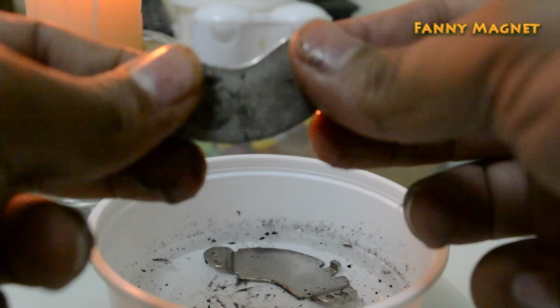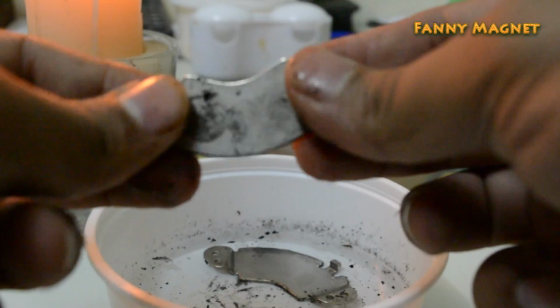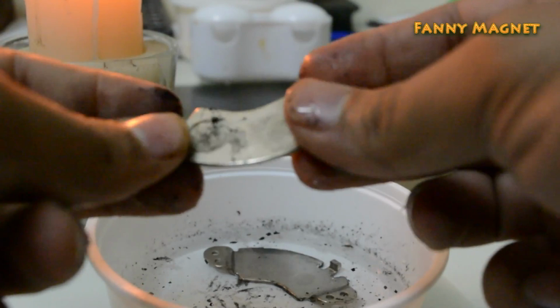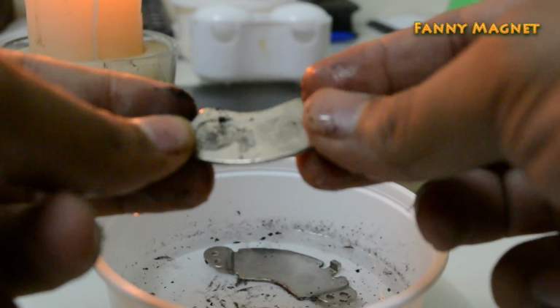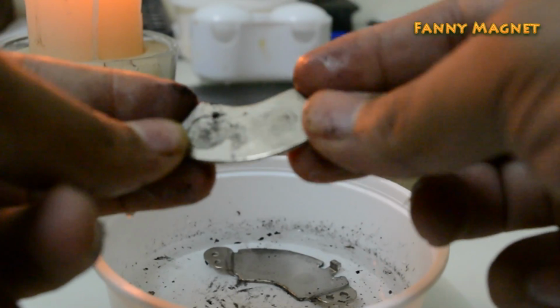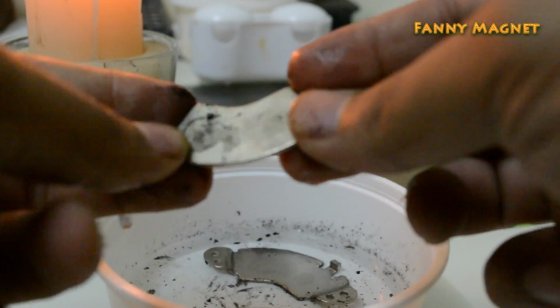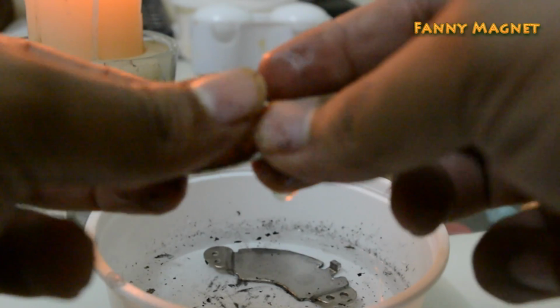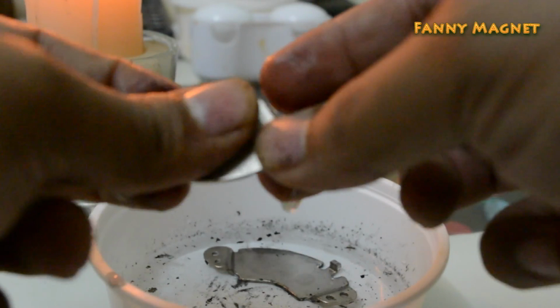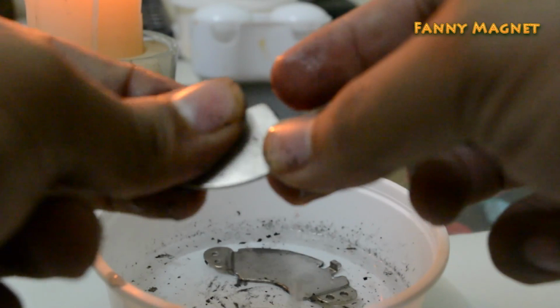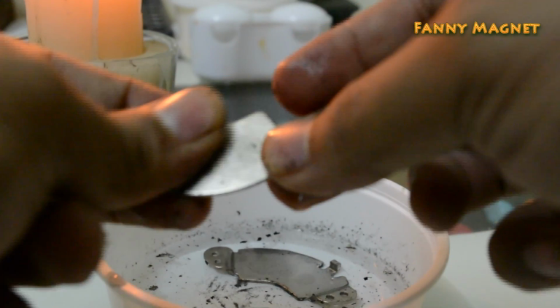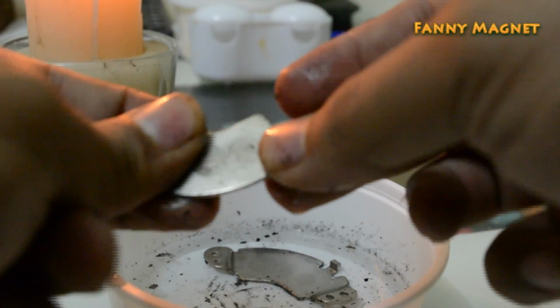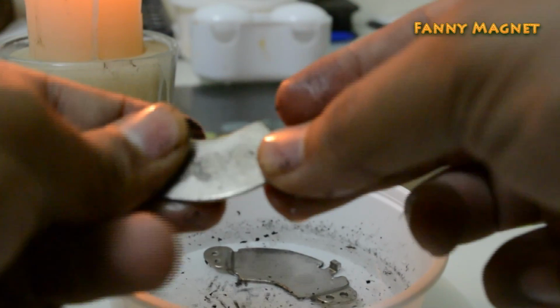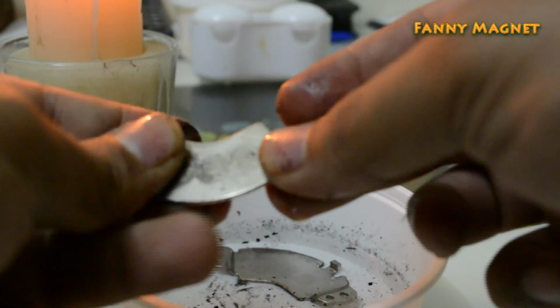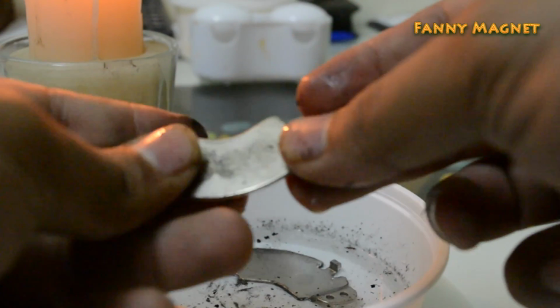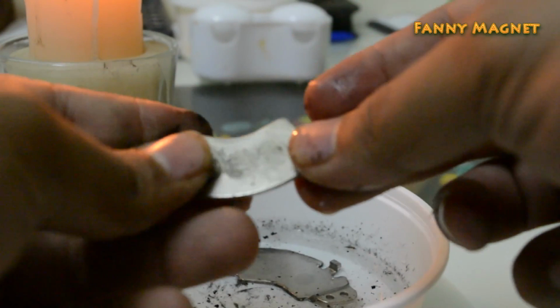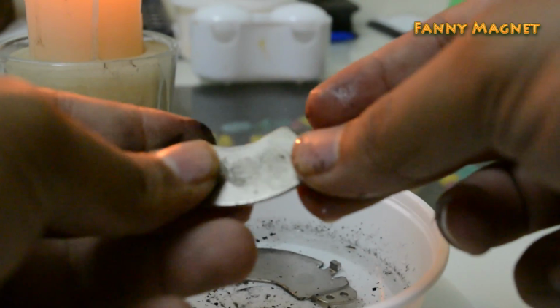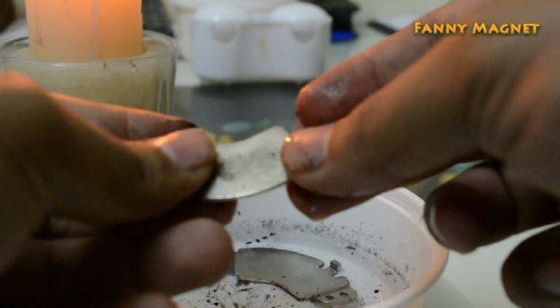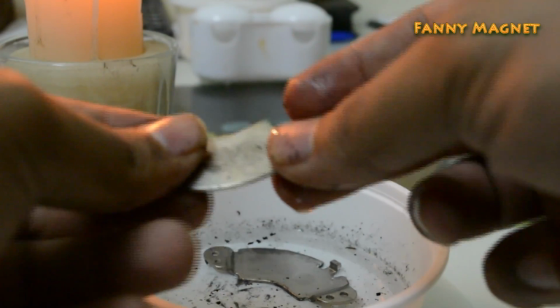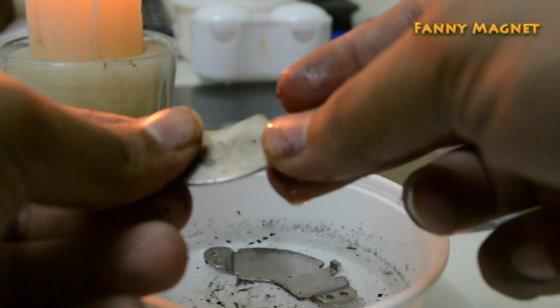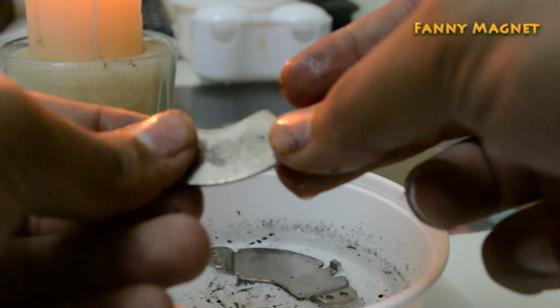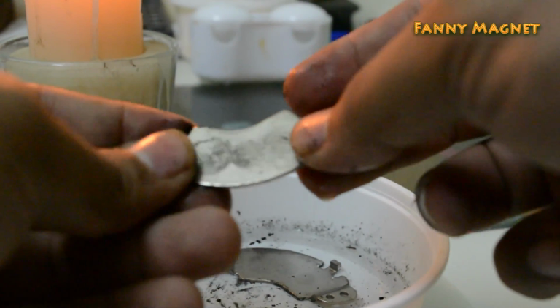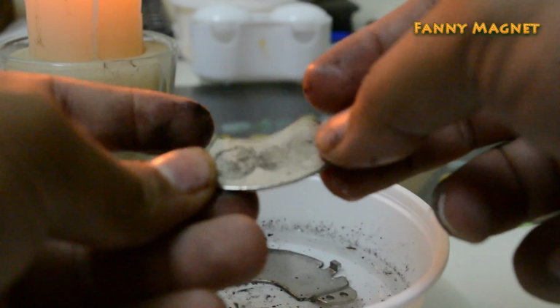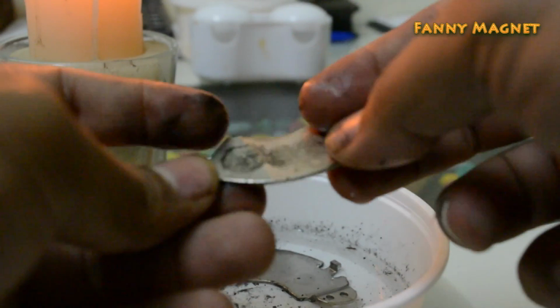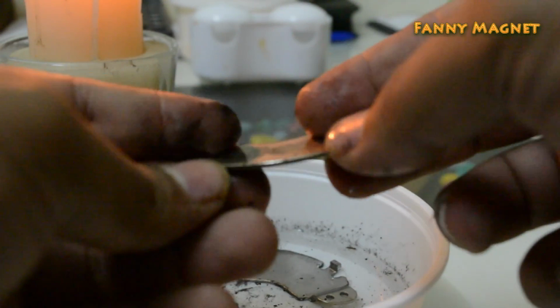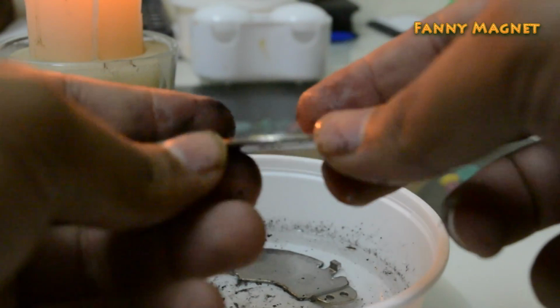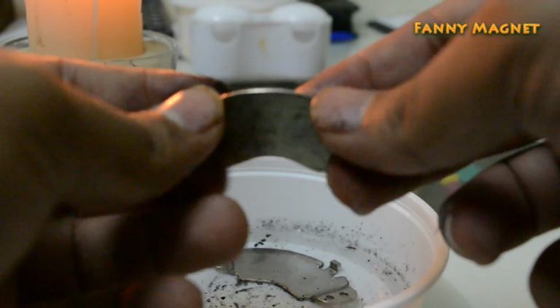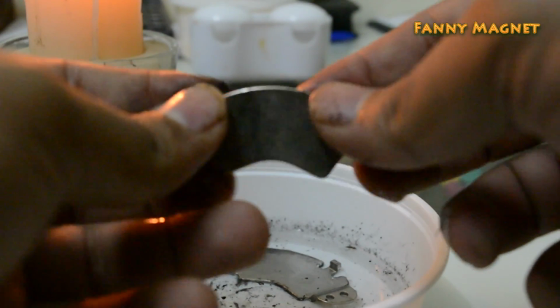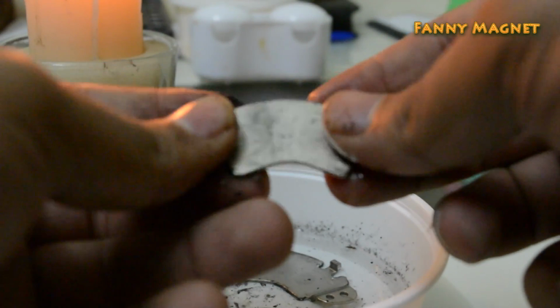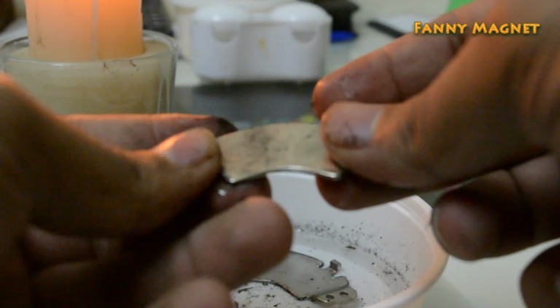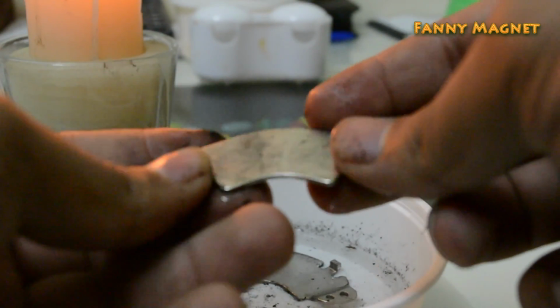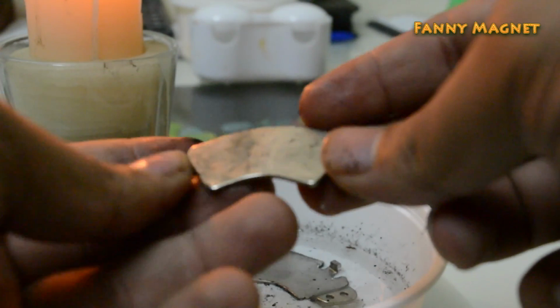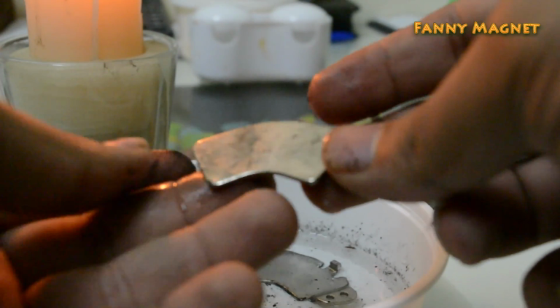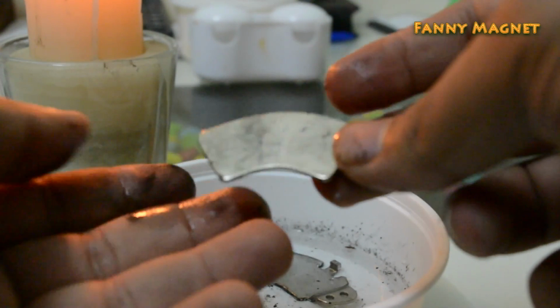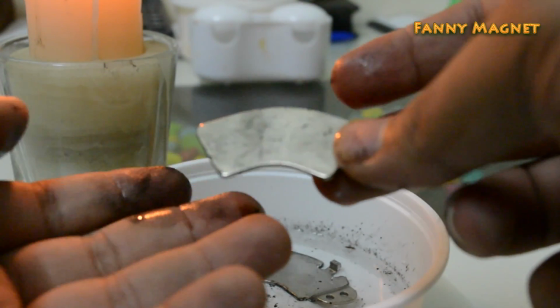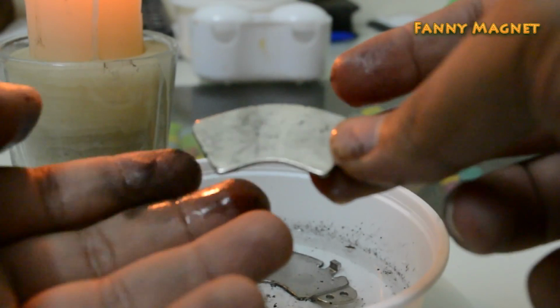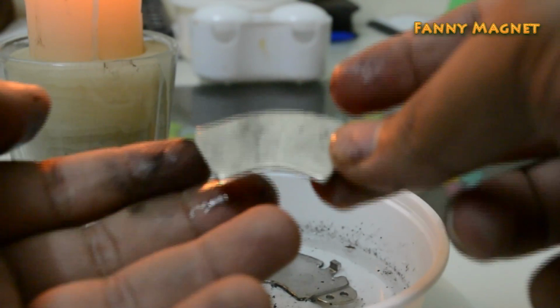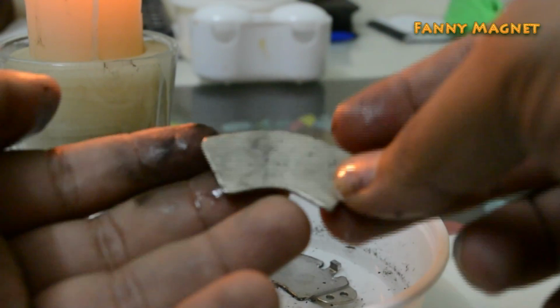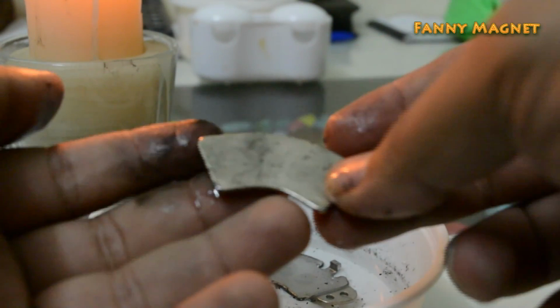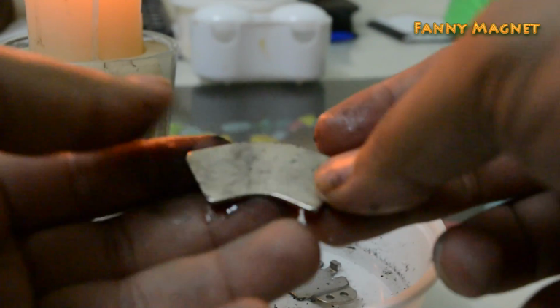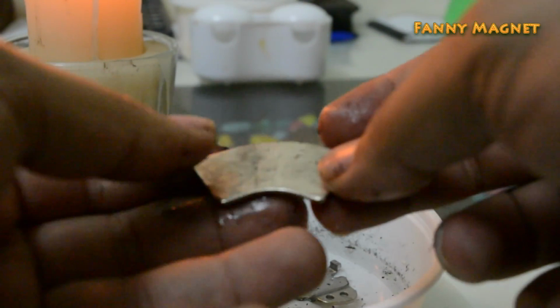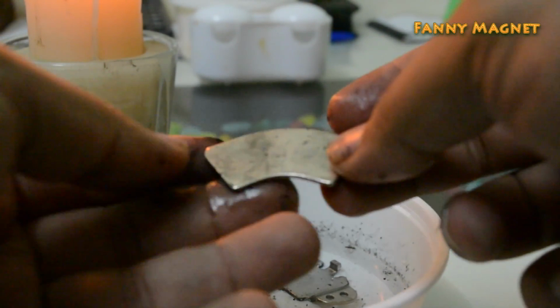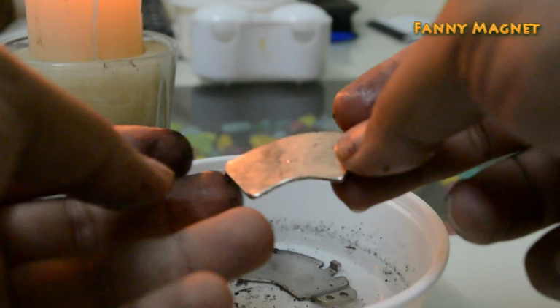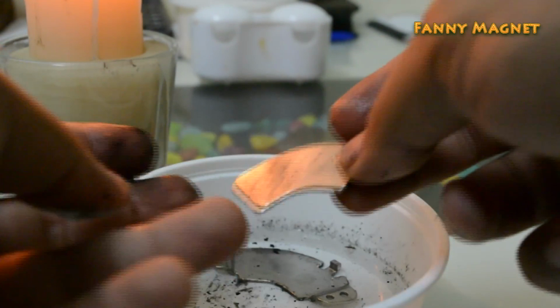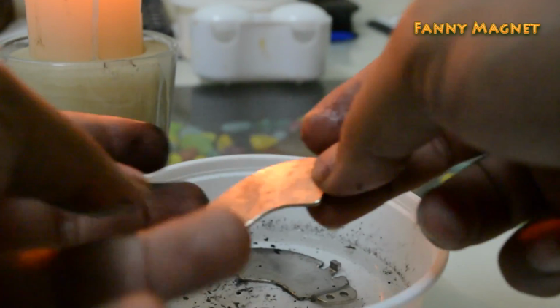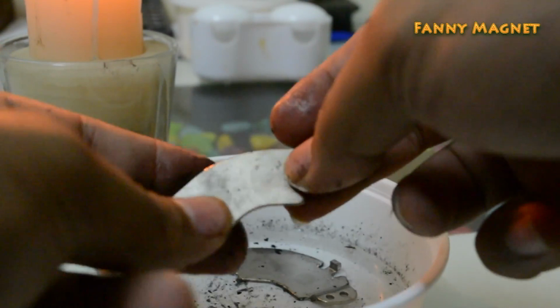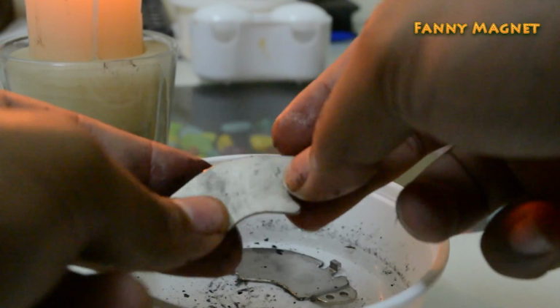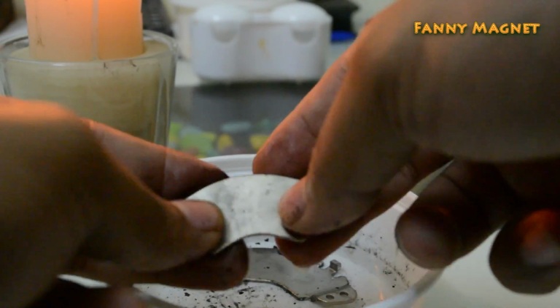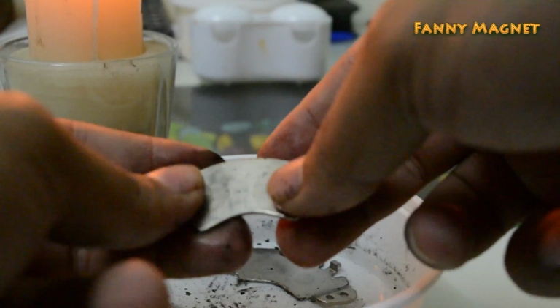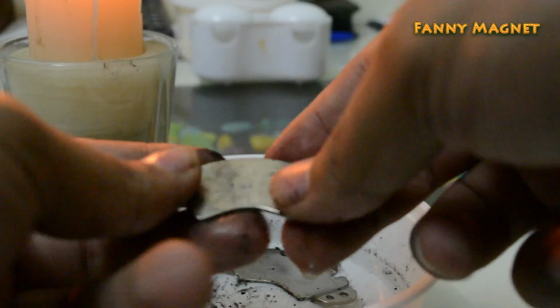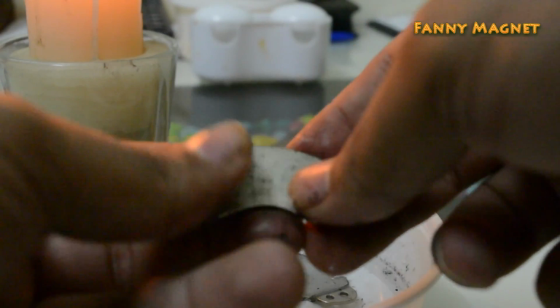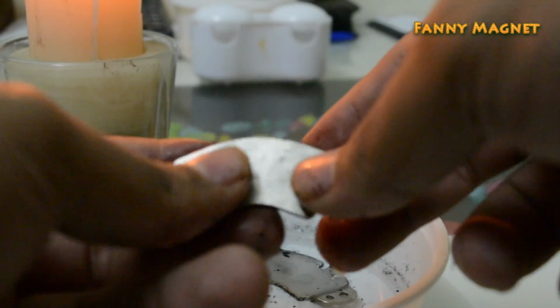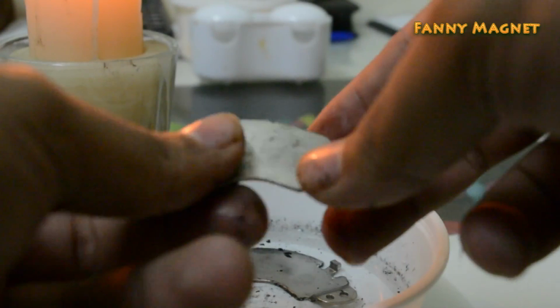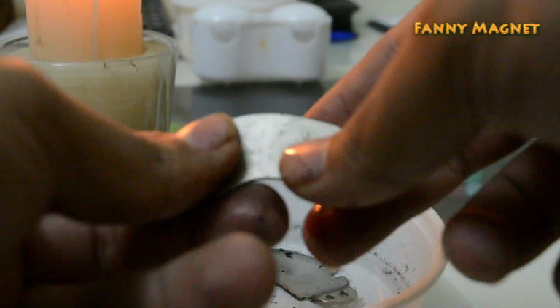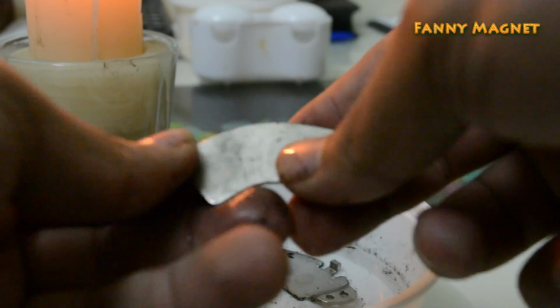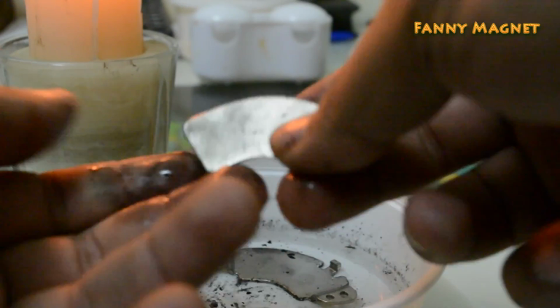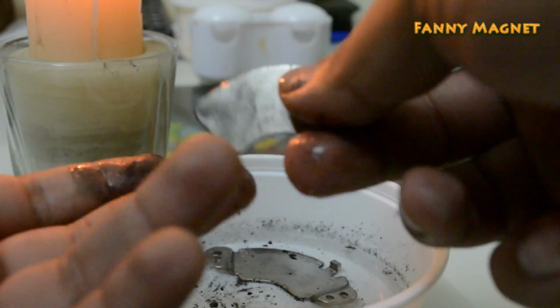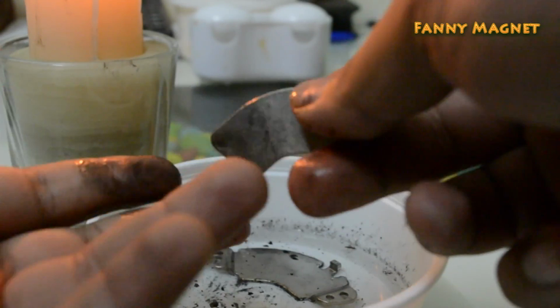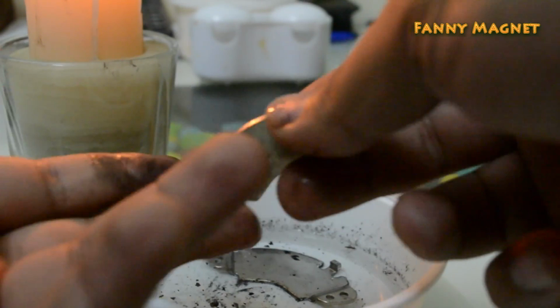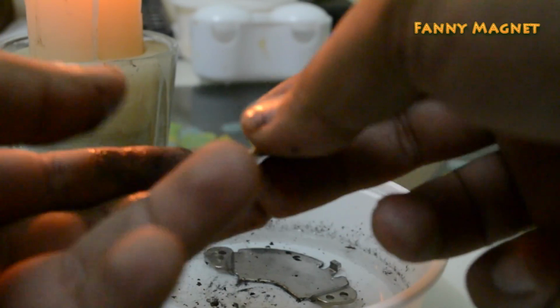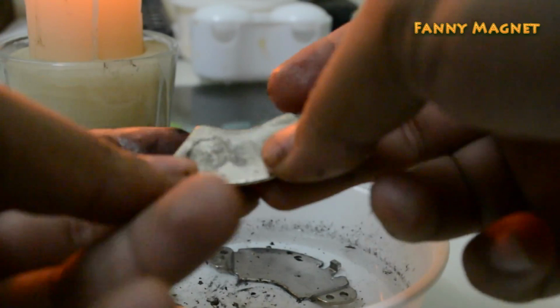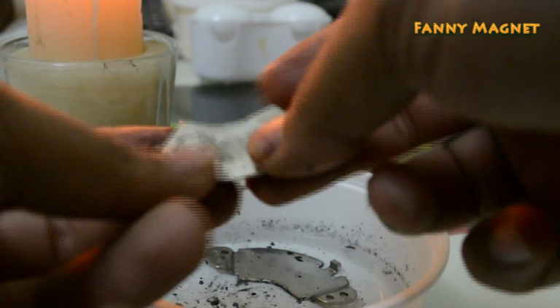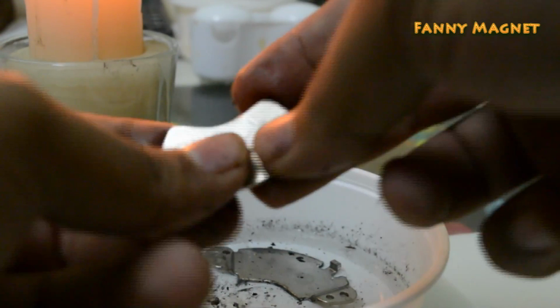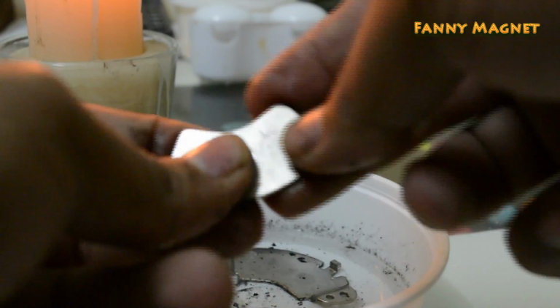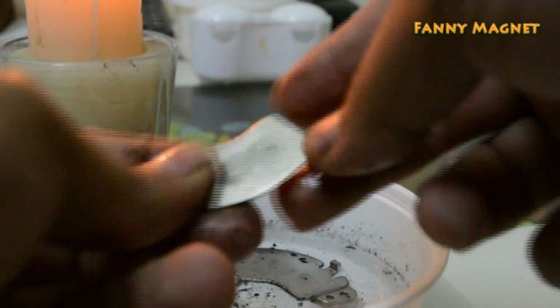Here is the magnet which we have removed from the bracket. So yeah, this was a simple video on how you can remove the magnet from the hard drive bracket.